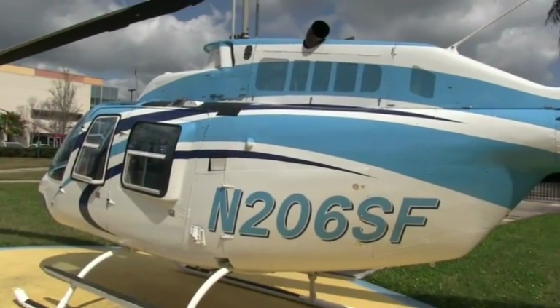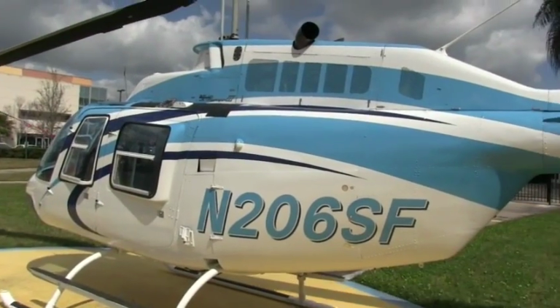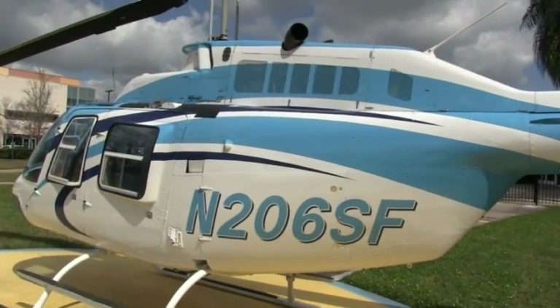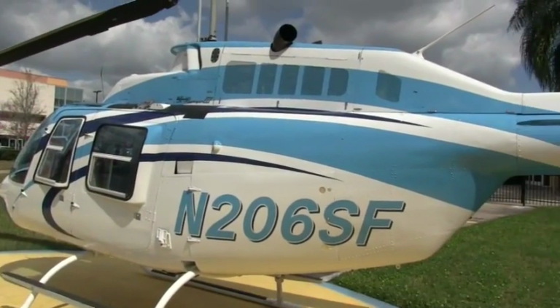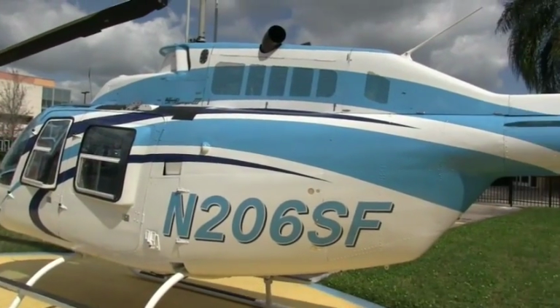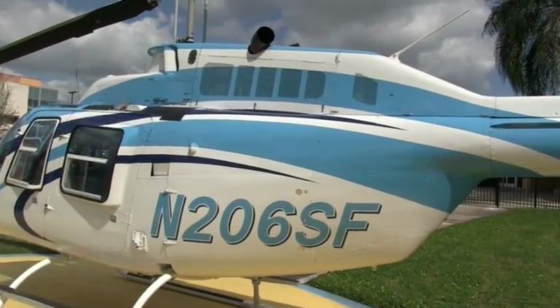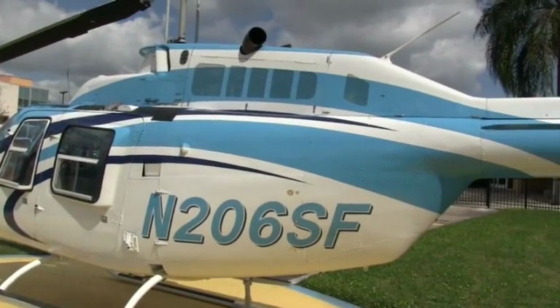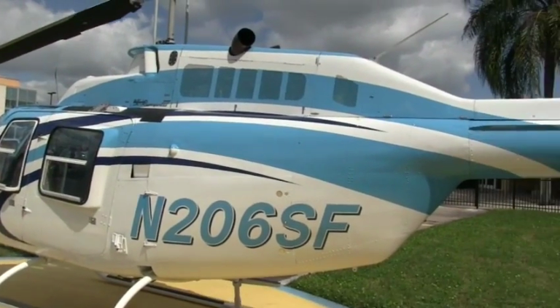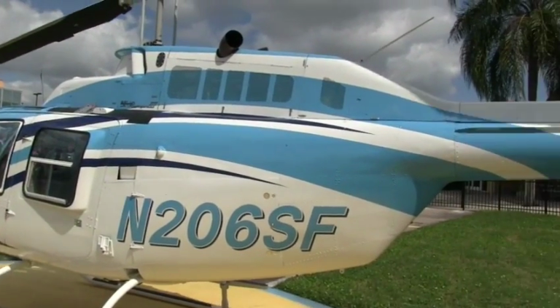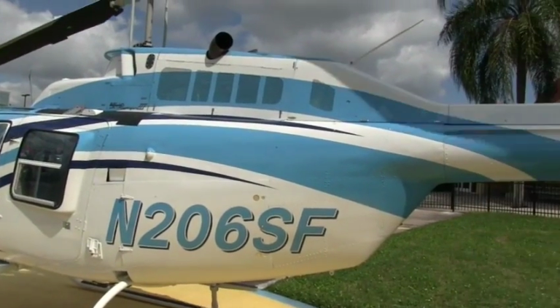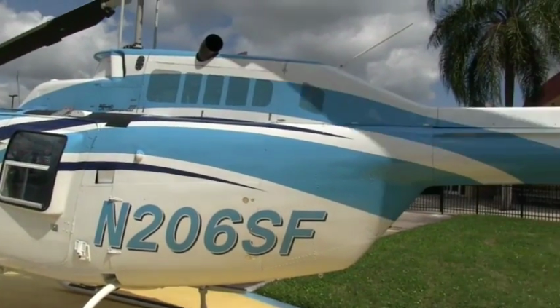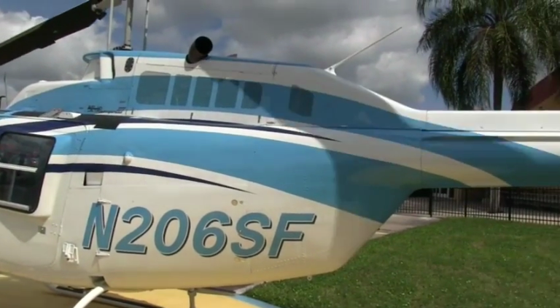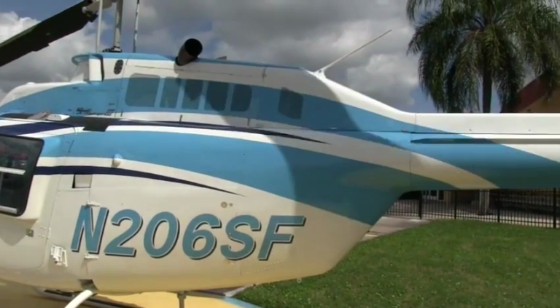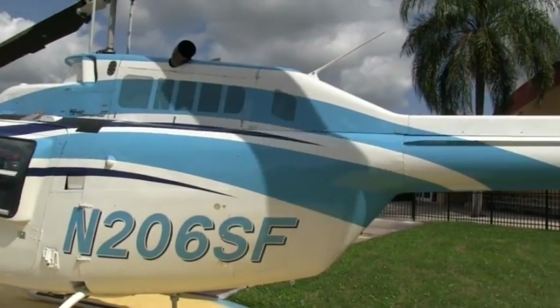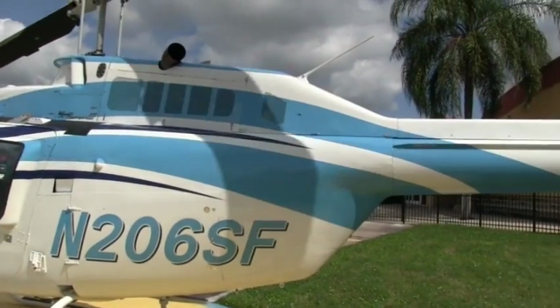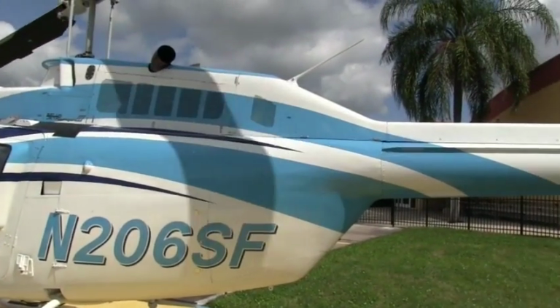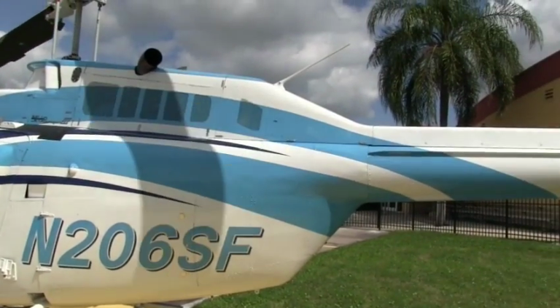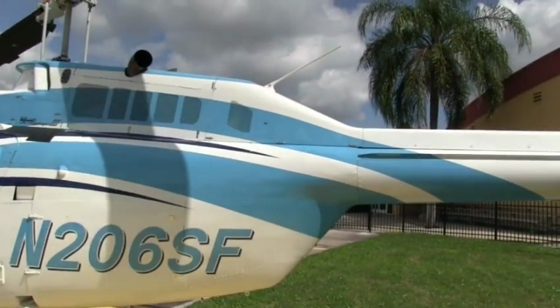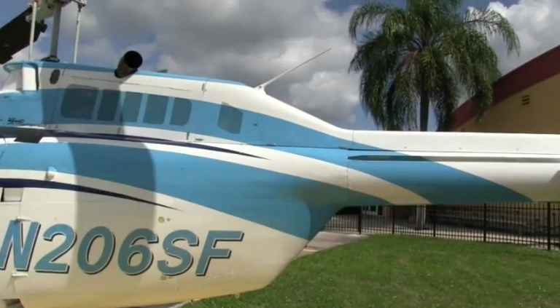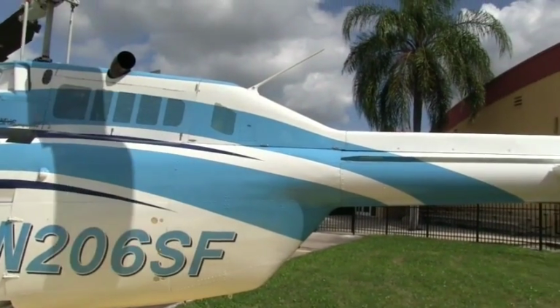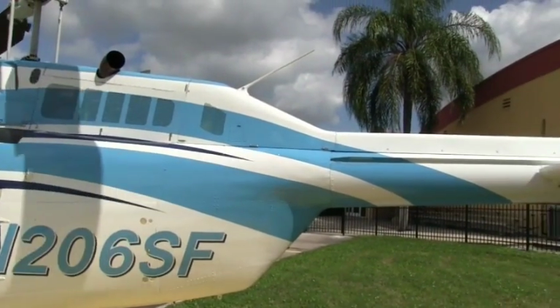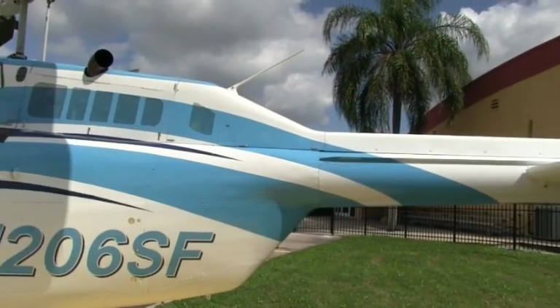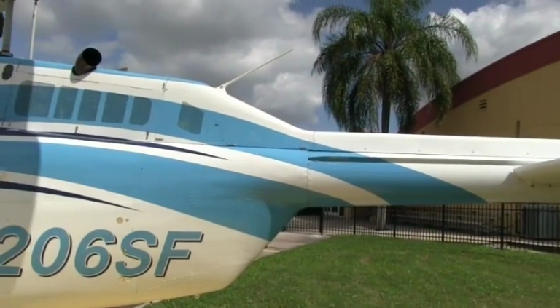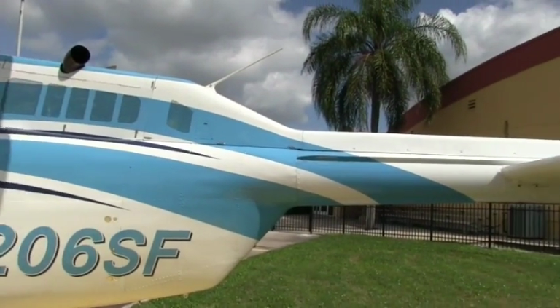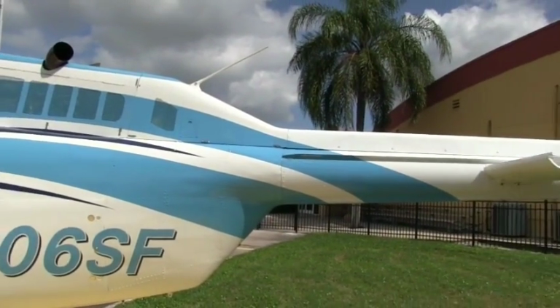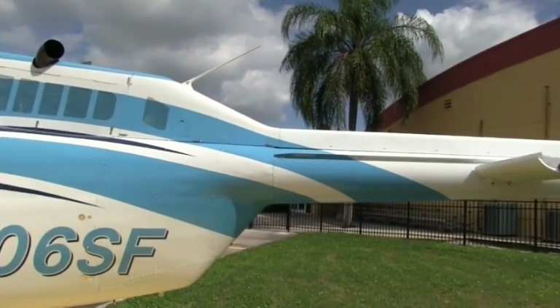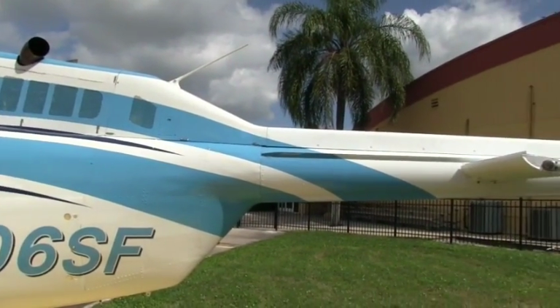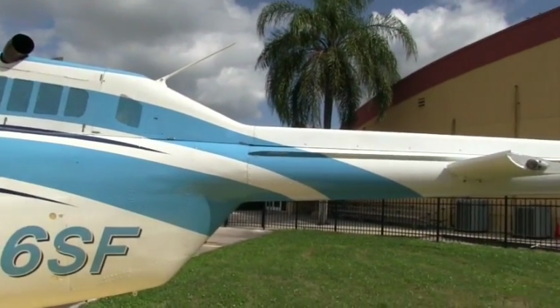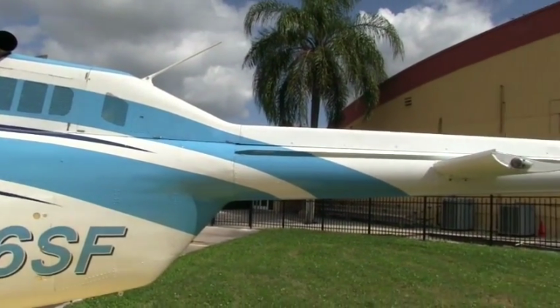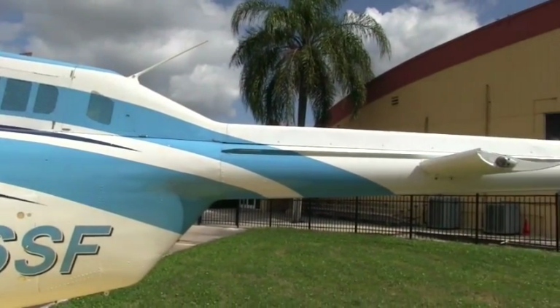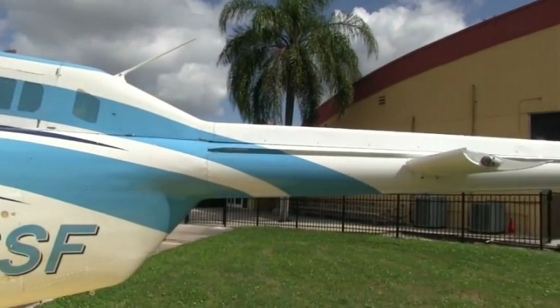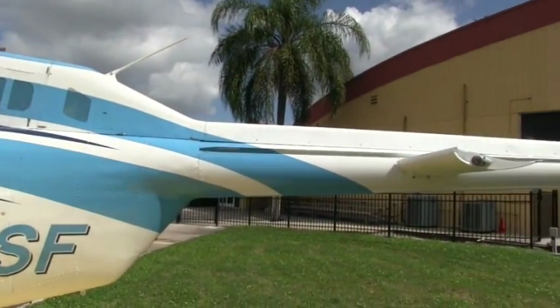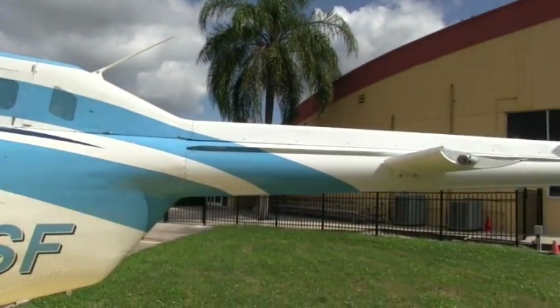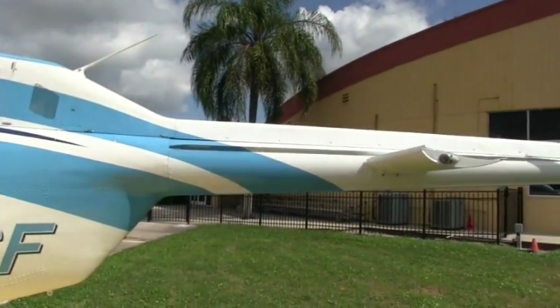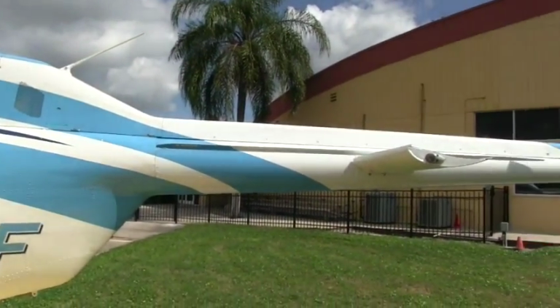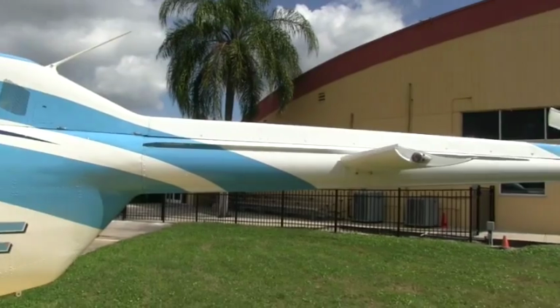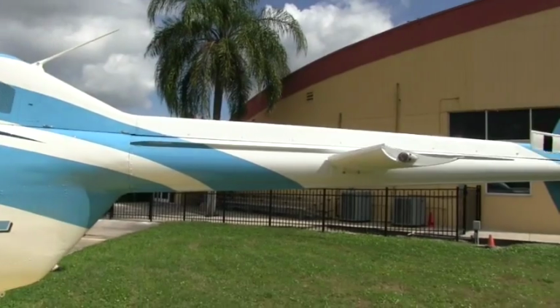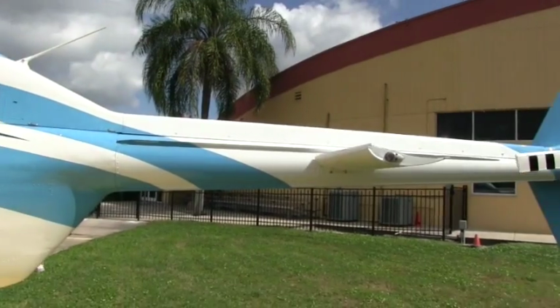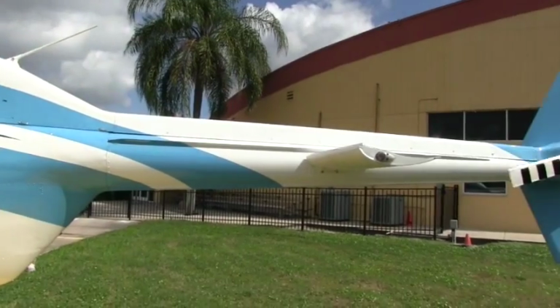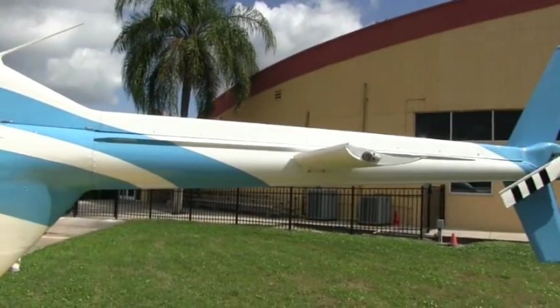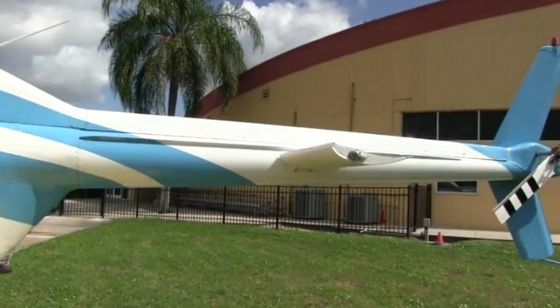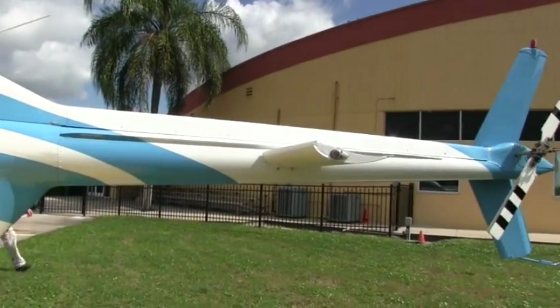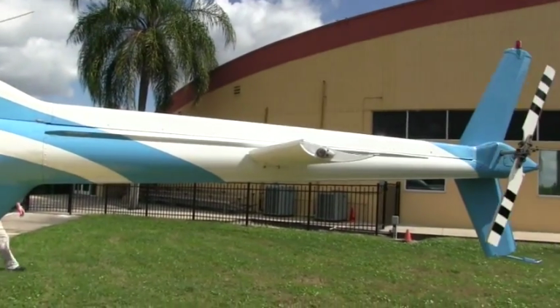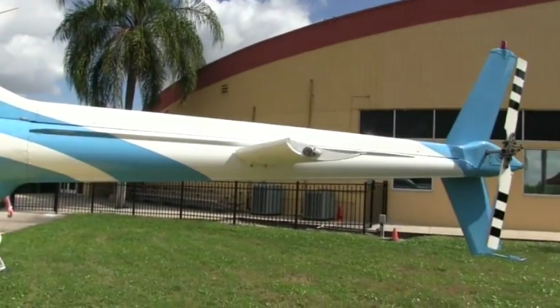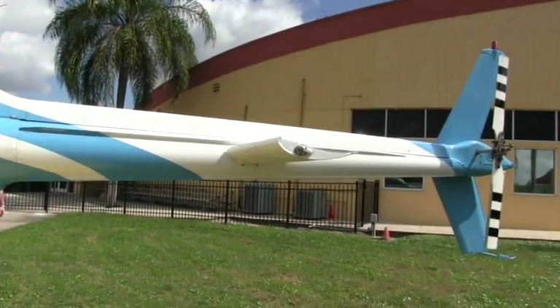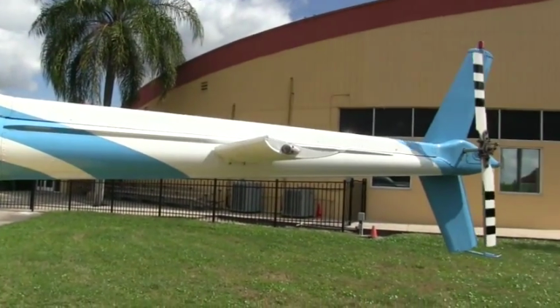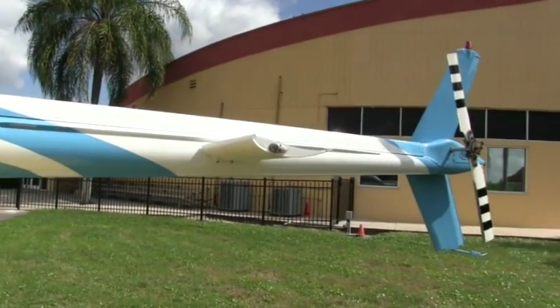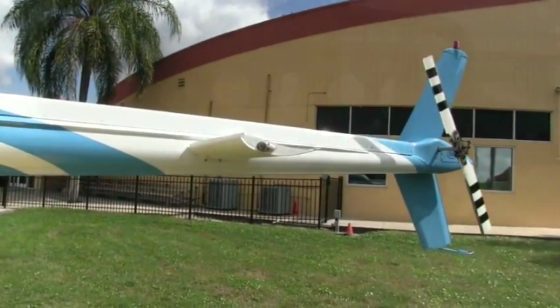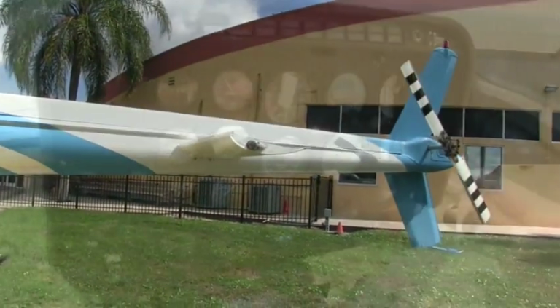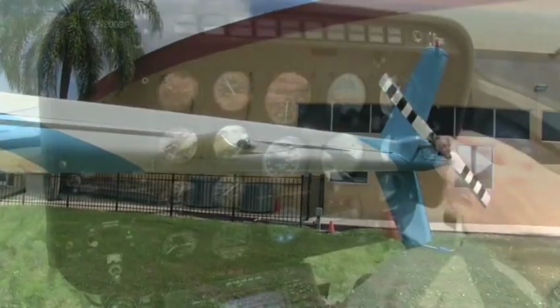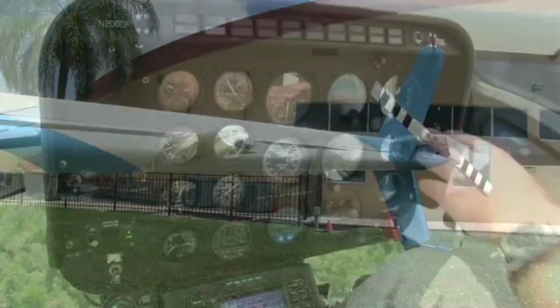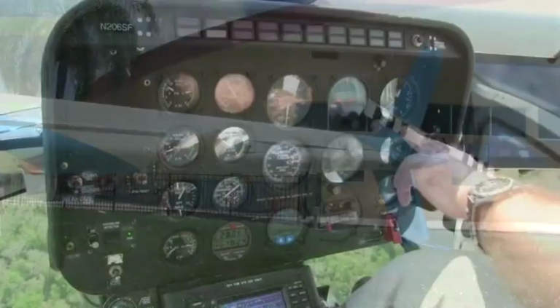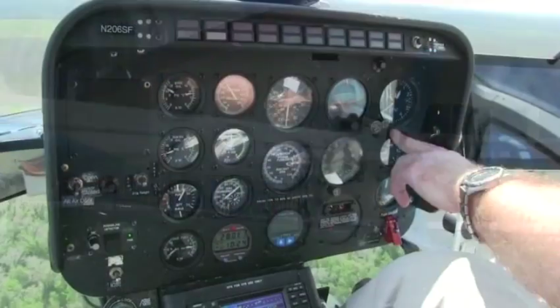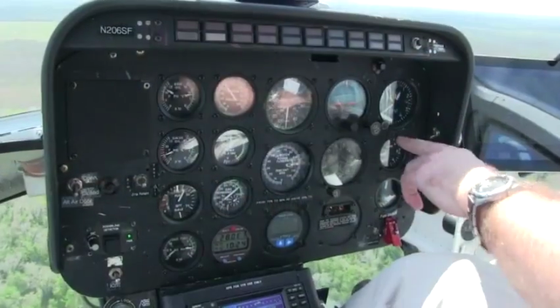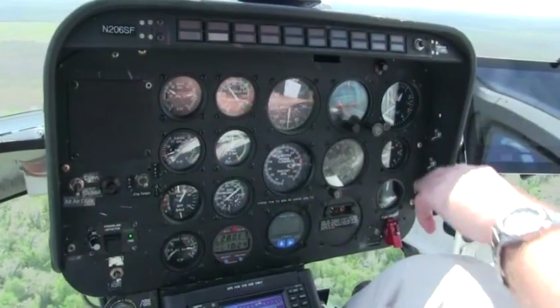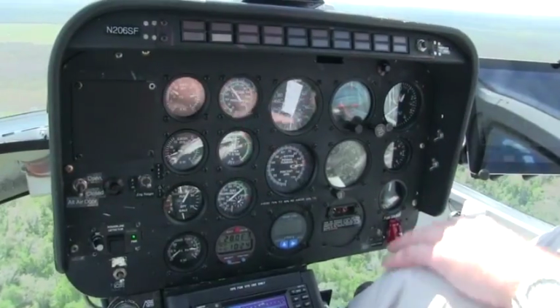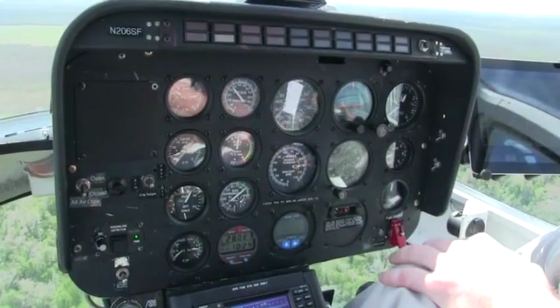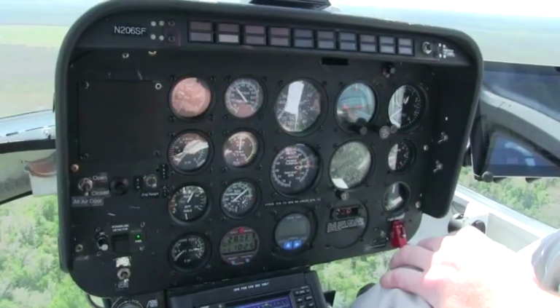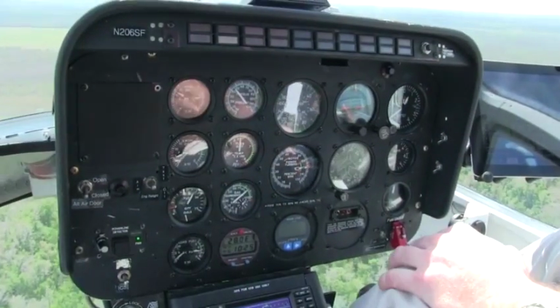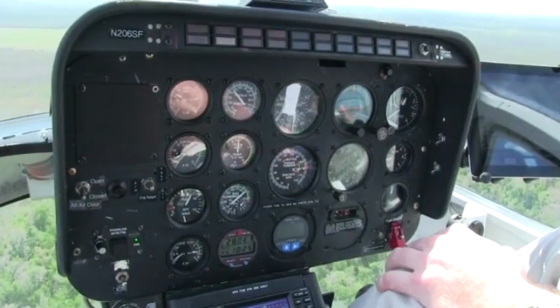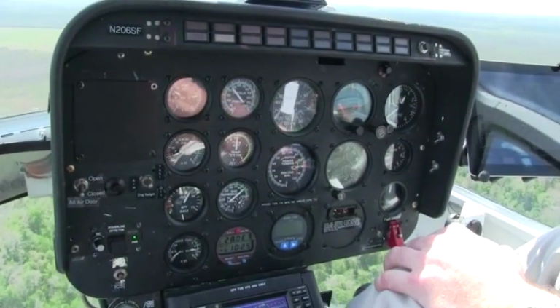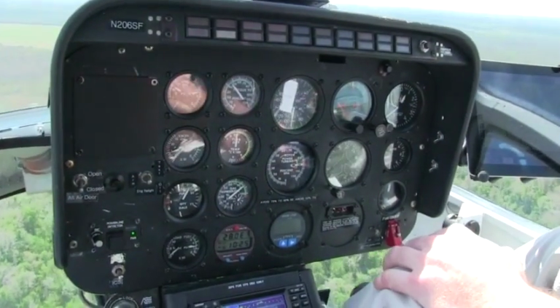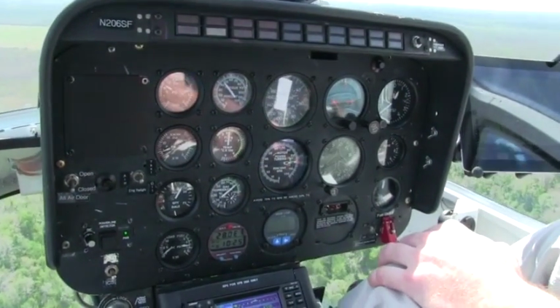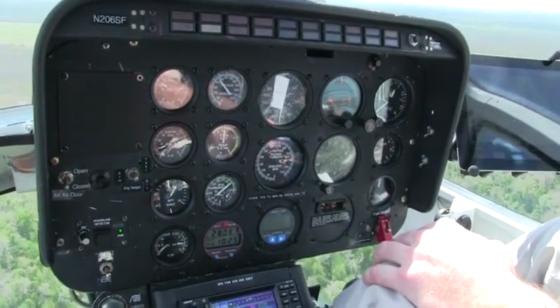So we're cruising along, doing about 80 or 90 miles an hour, we're at 600 feet. I'm going to set it up at about 80 miles an hour at 500 feet.